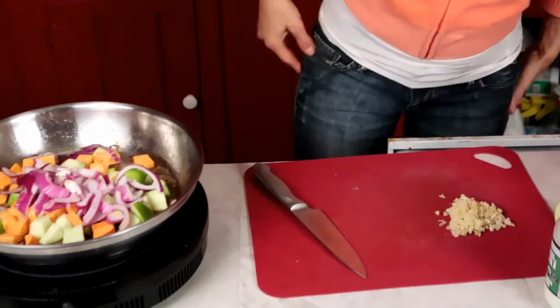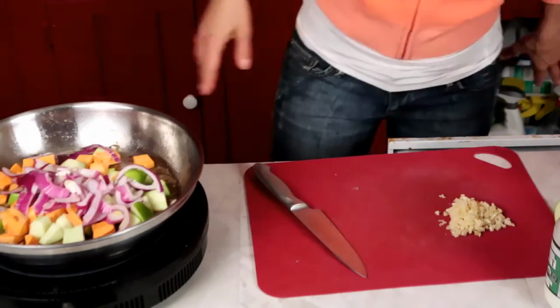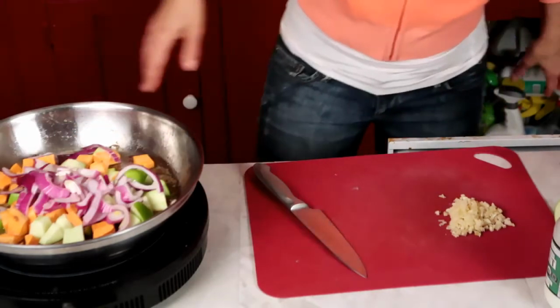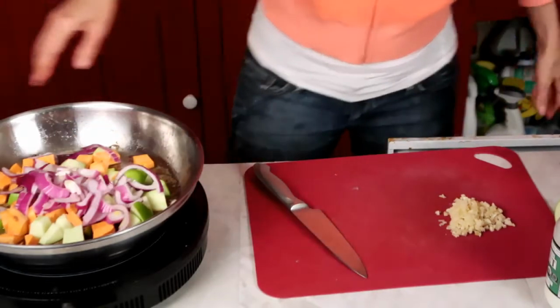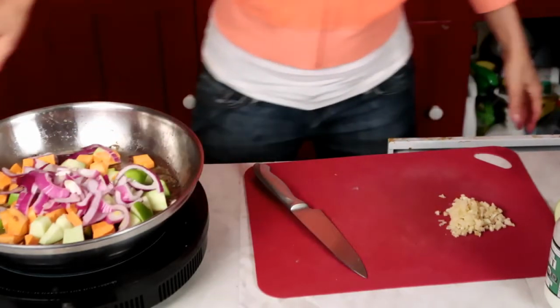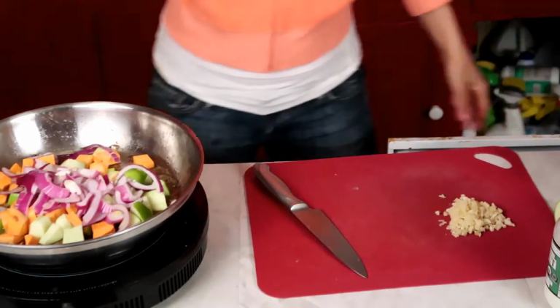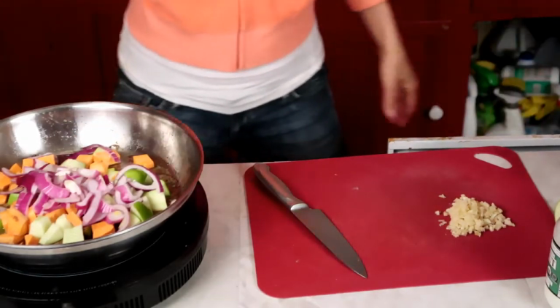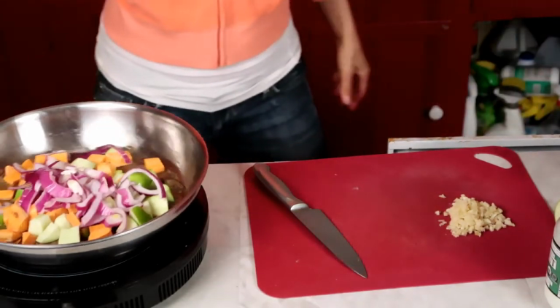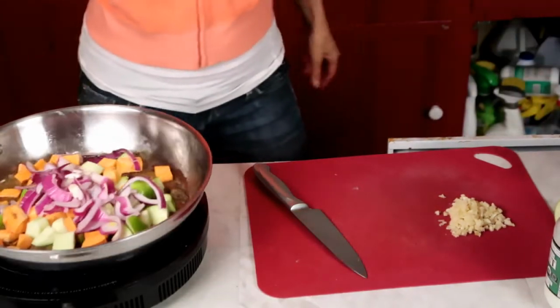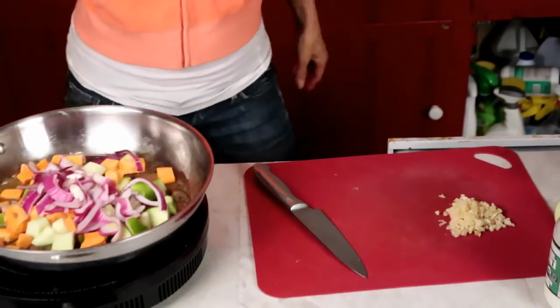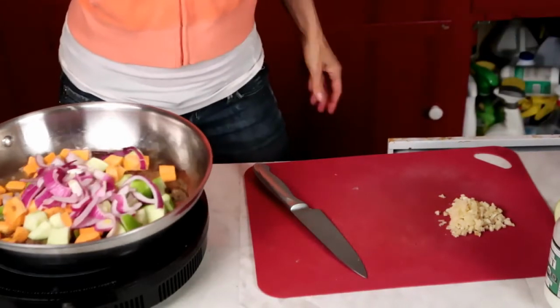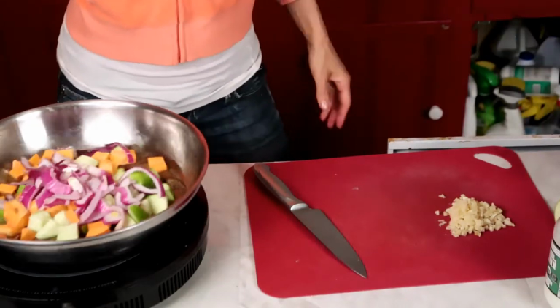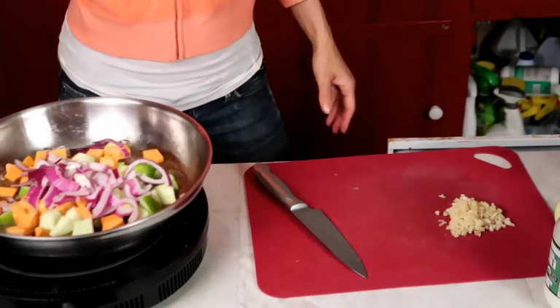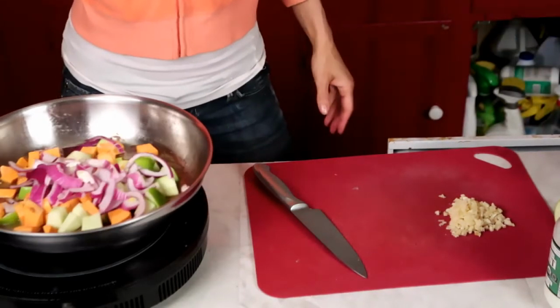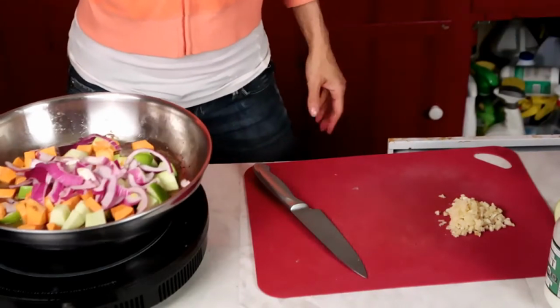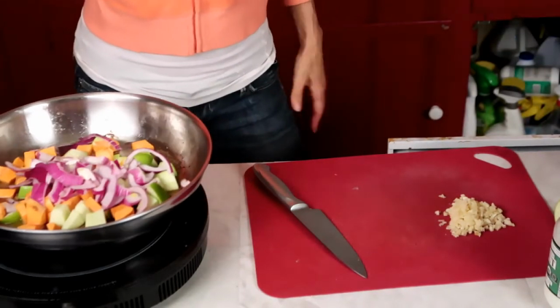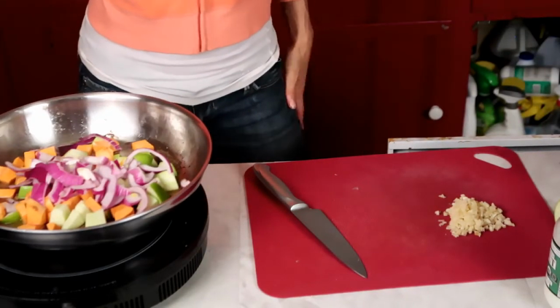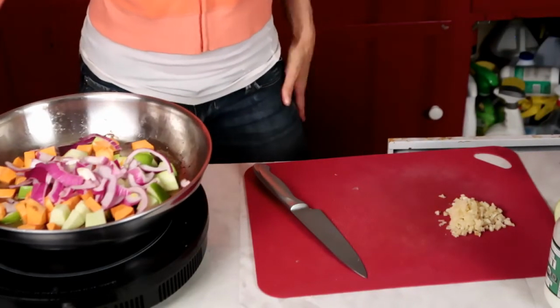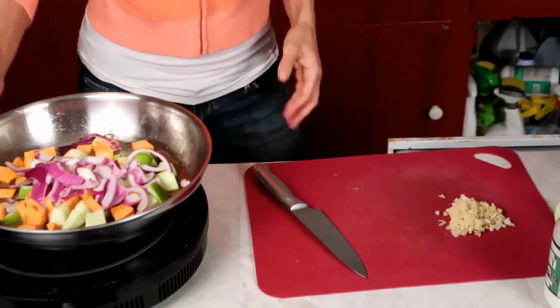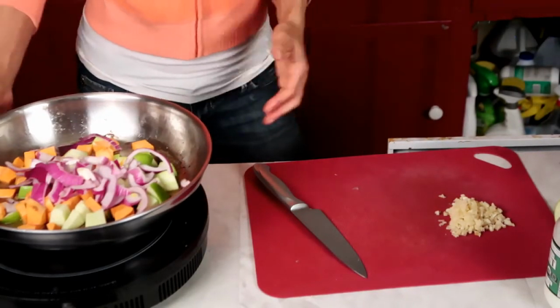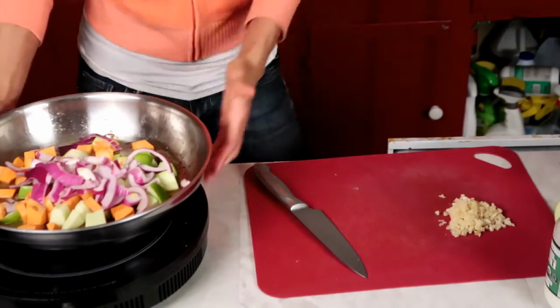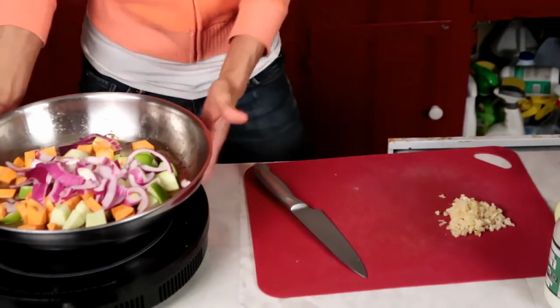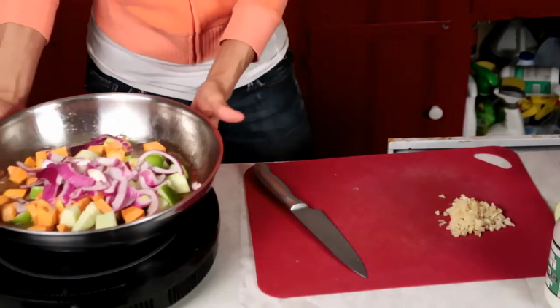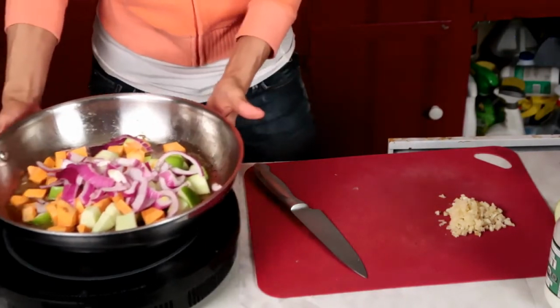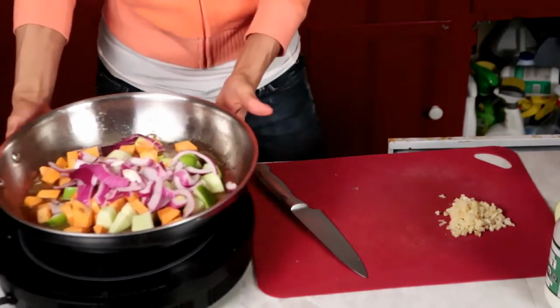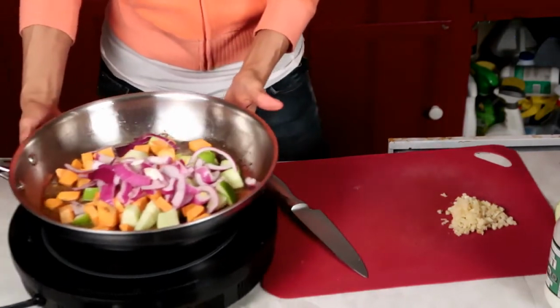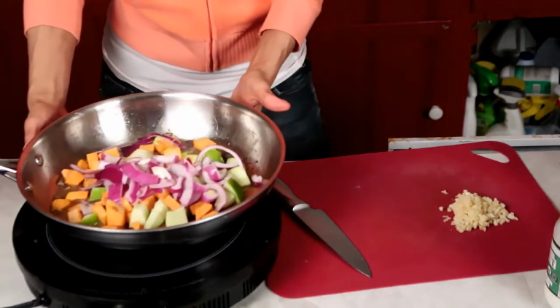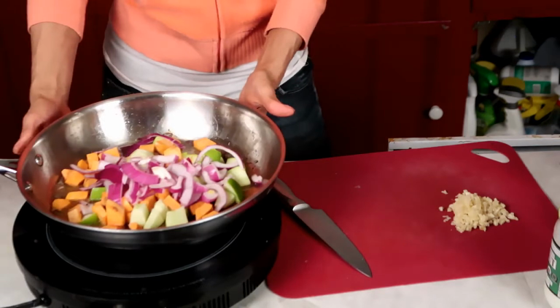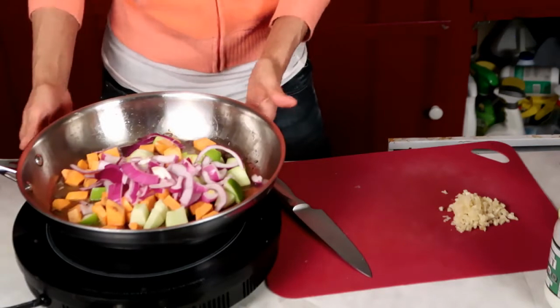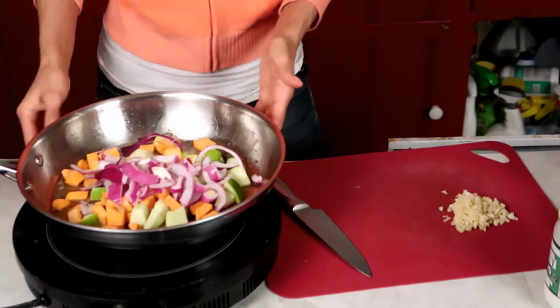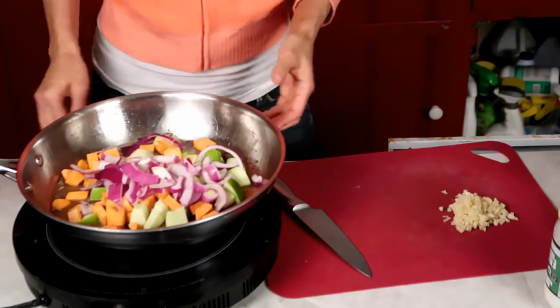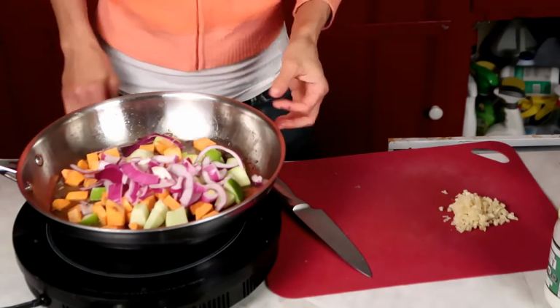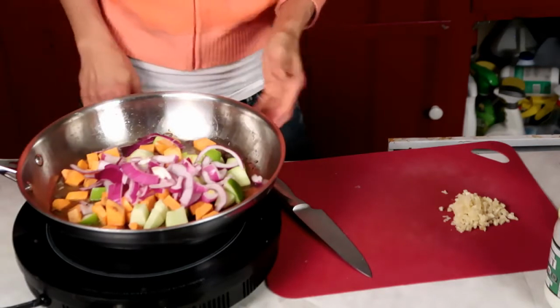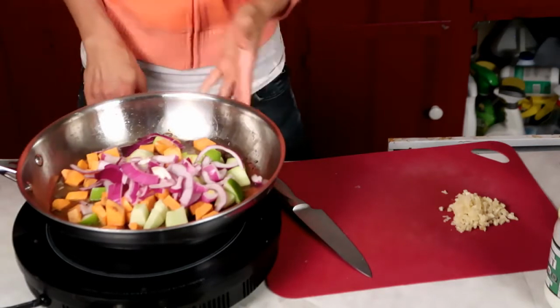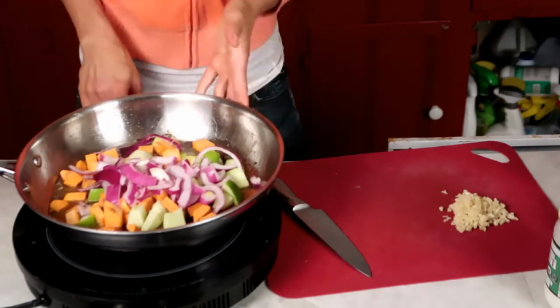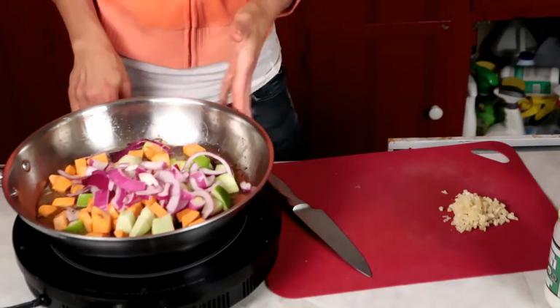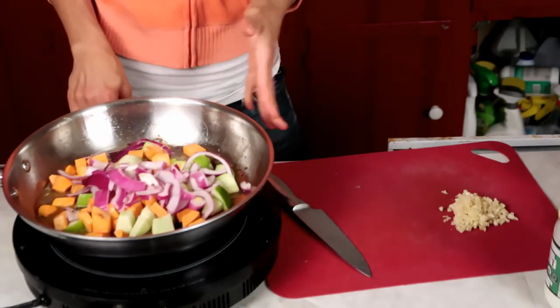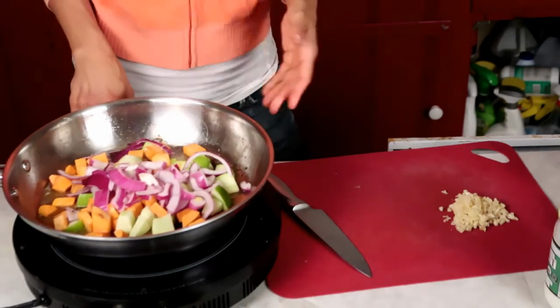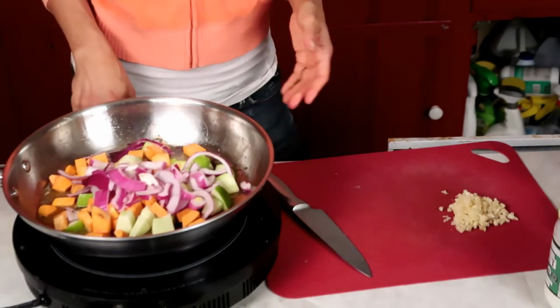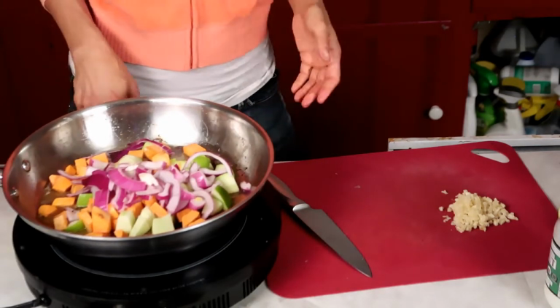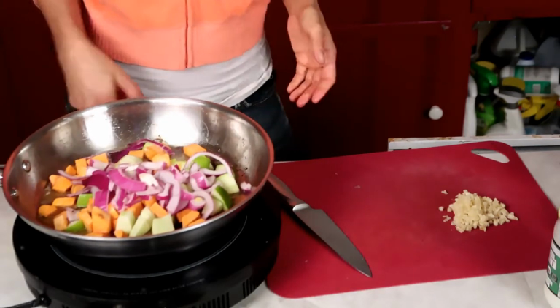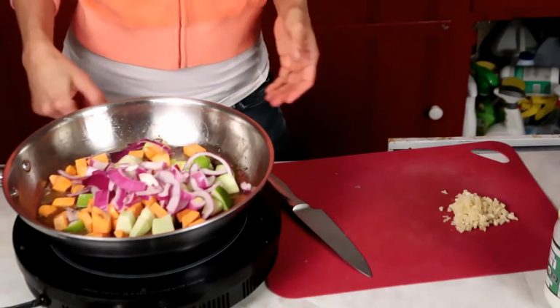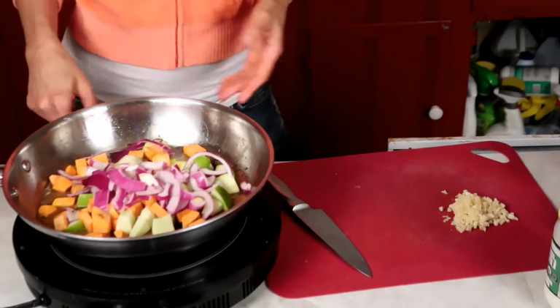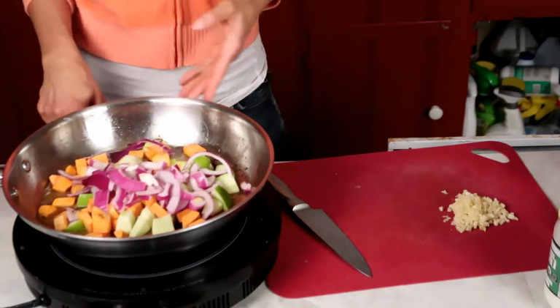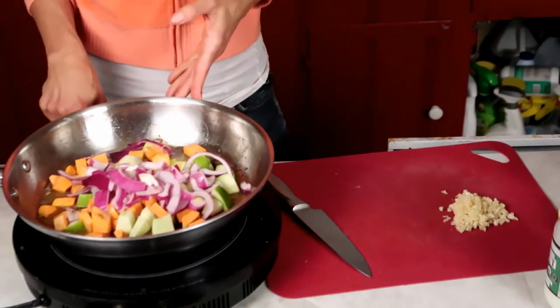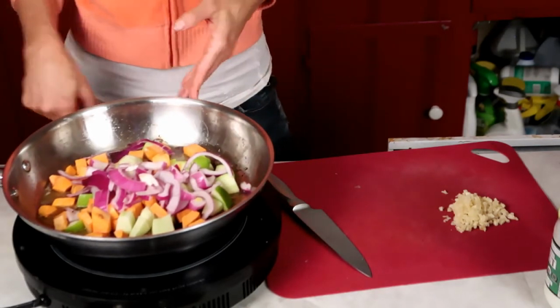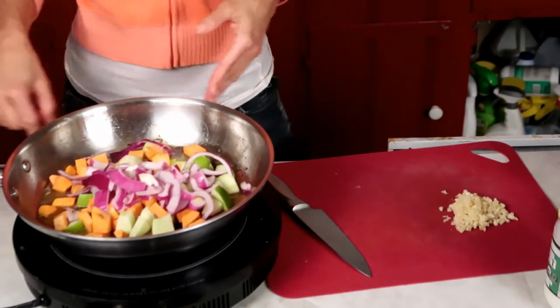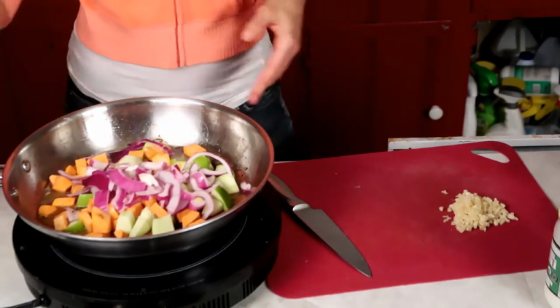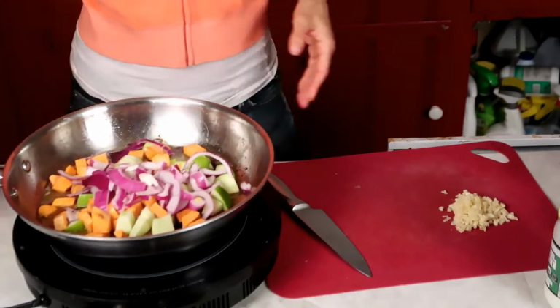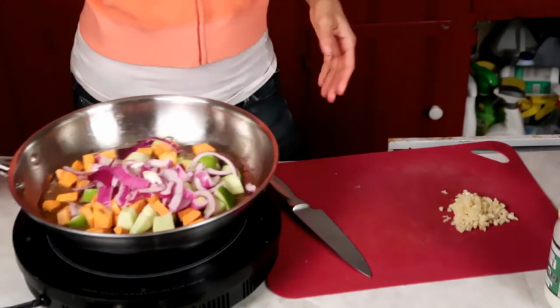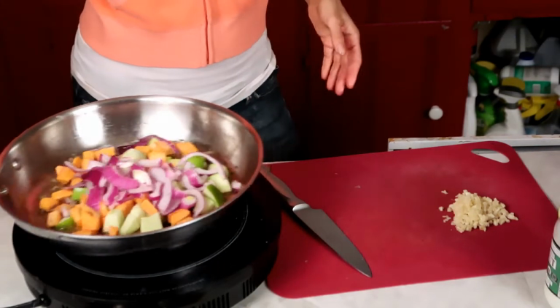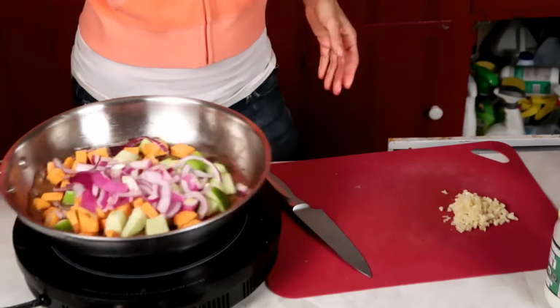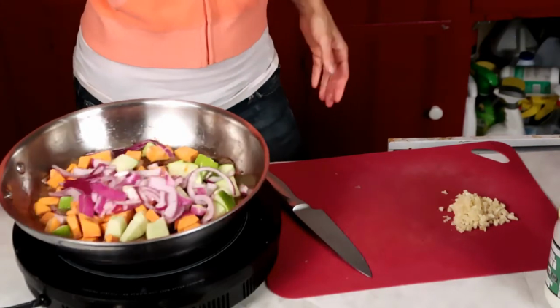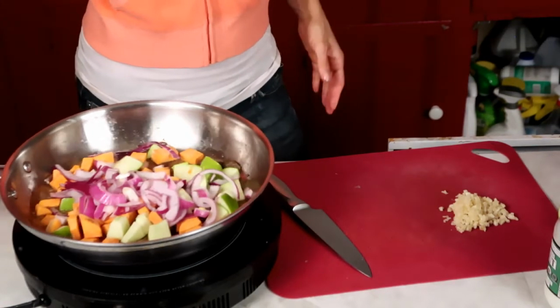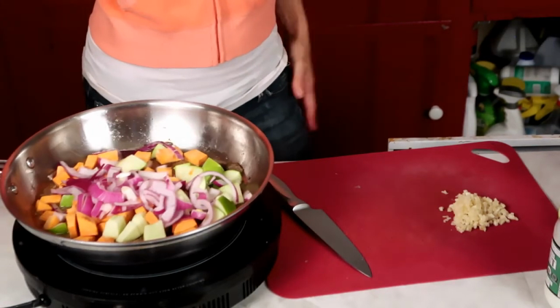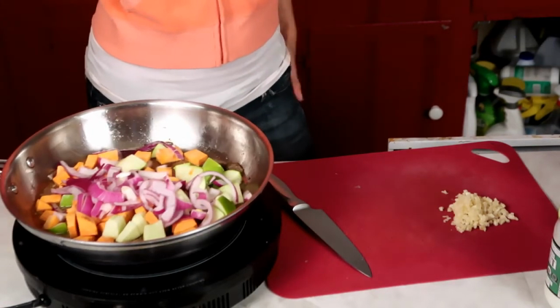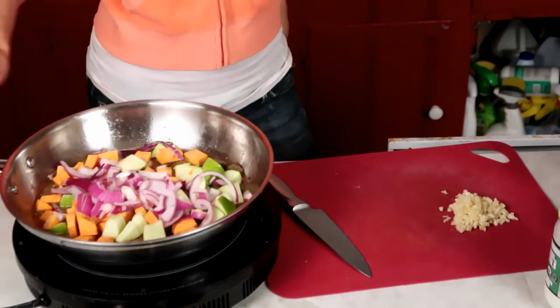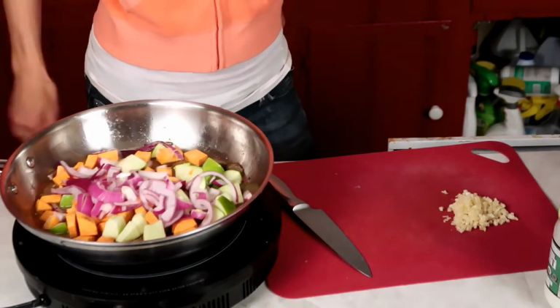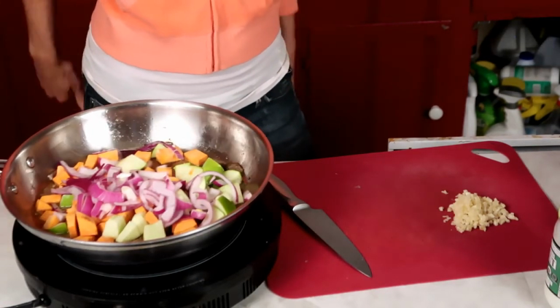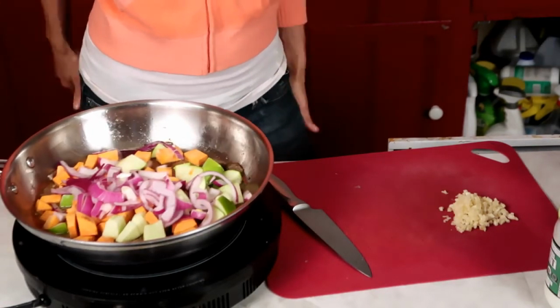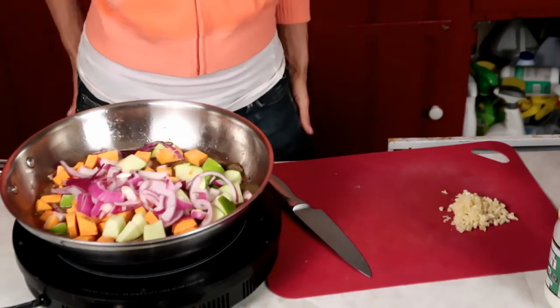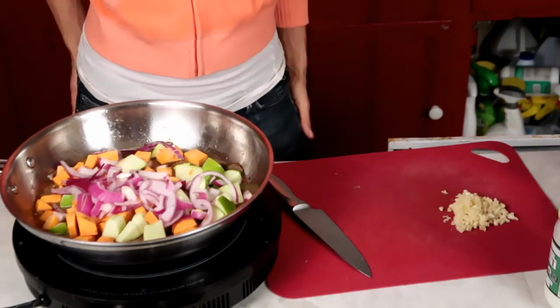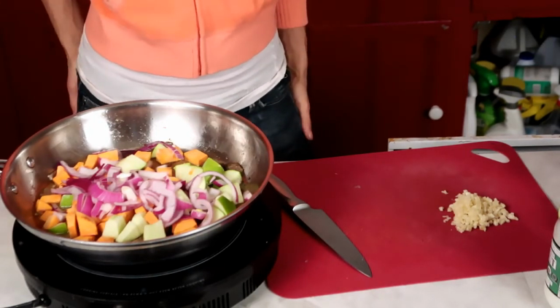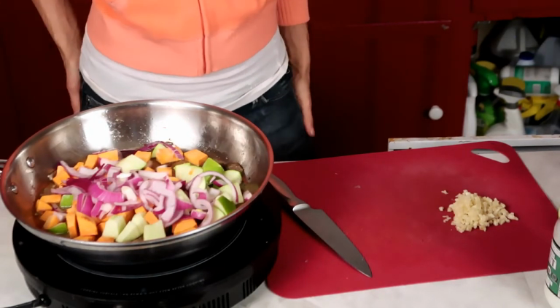Then we're going to cook these in the coconut oil until they're soft — it's about 10 minutes. I'll stir on medium high and turn it down if I need to.